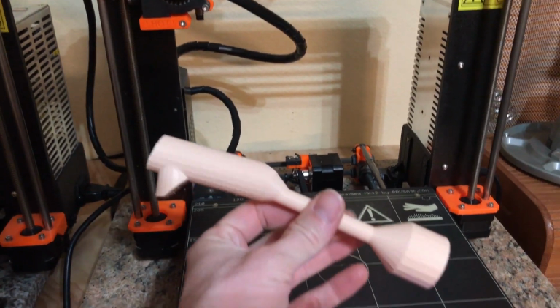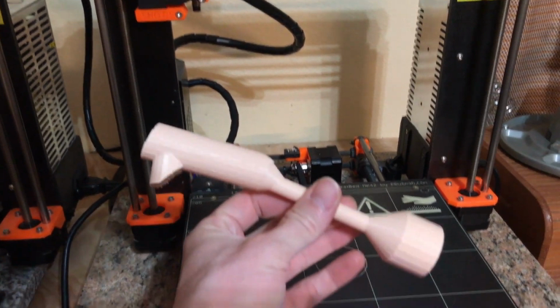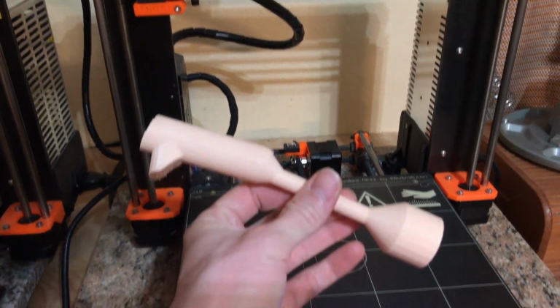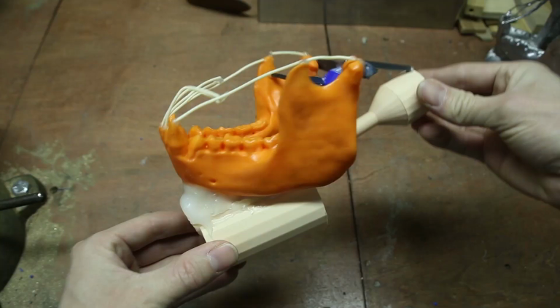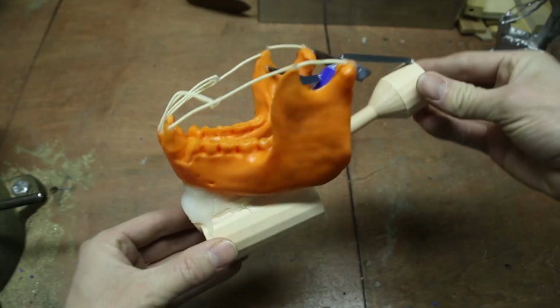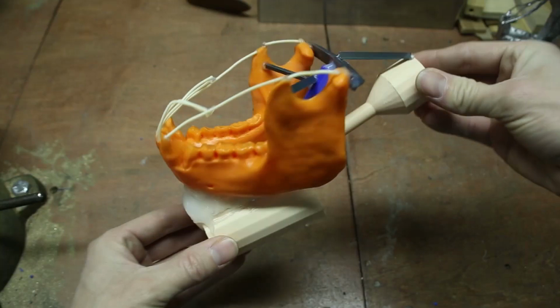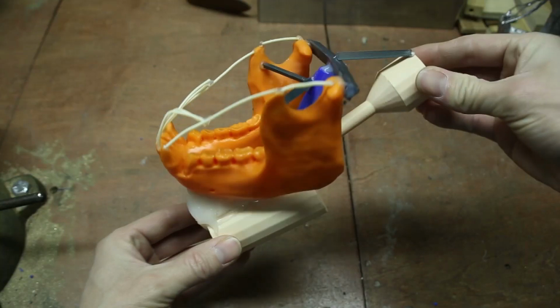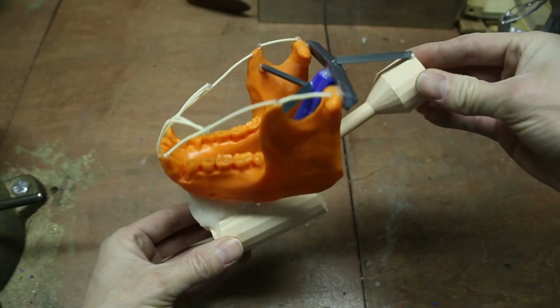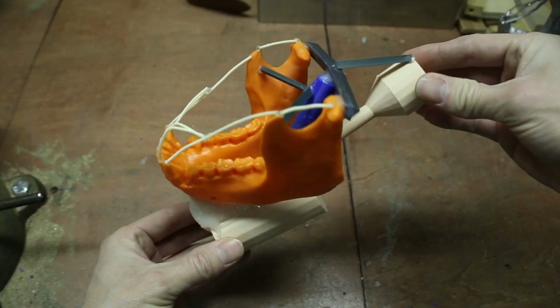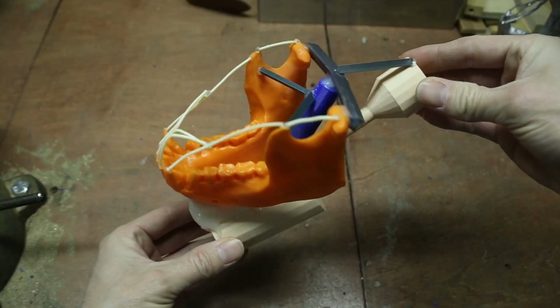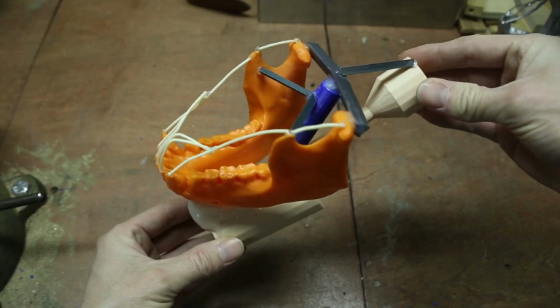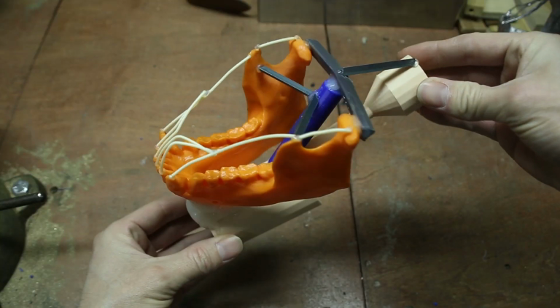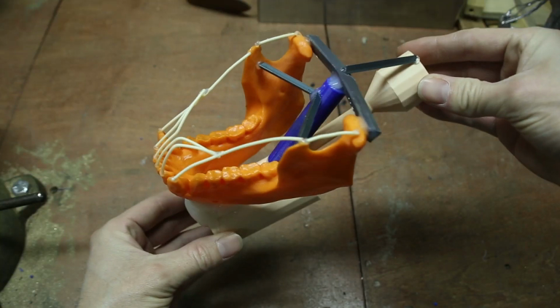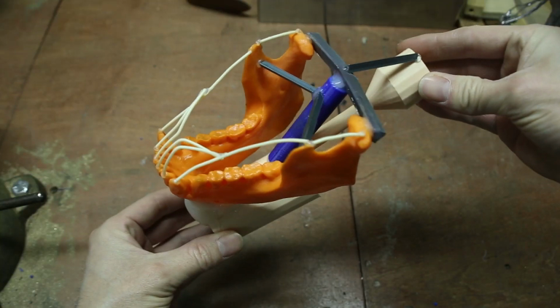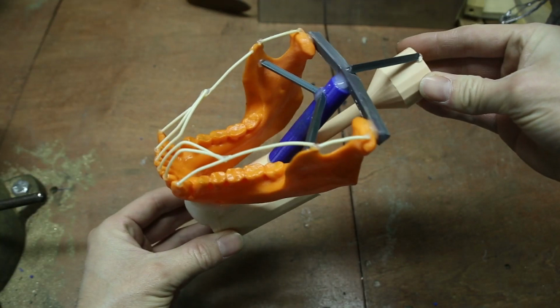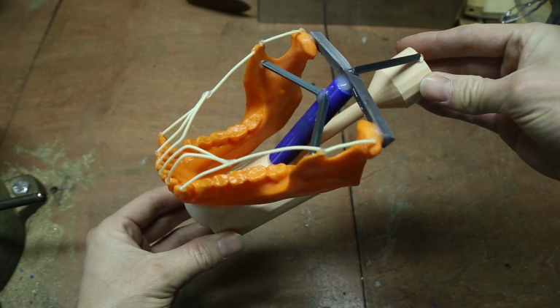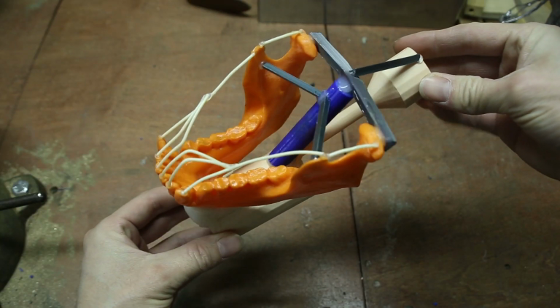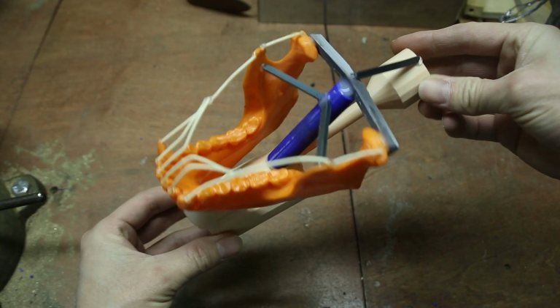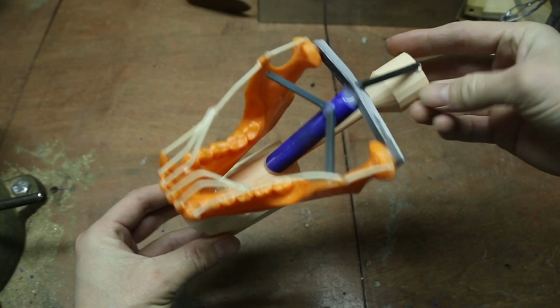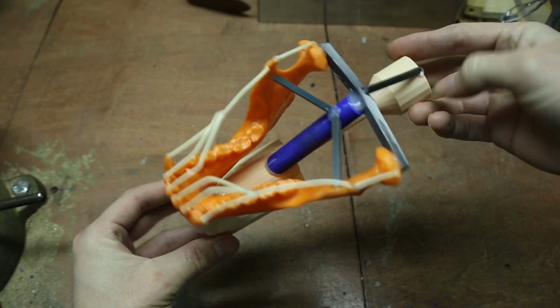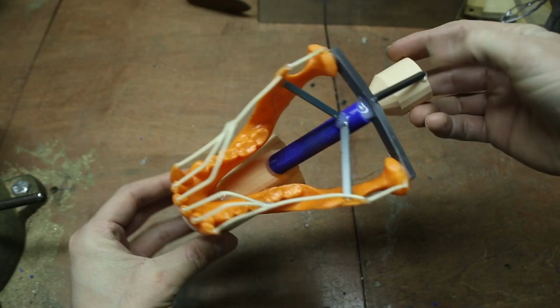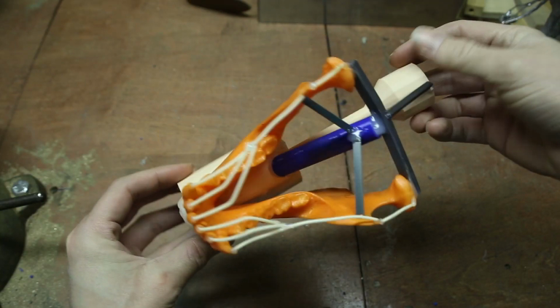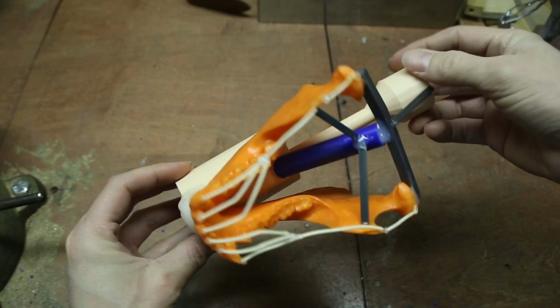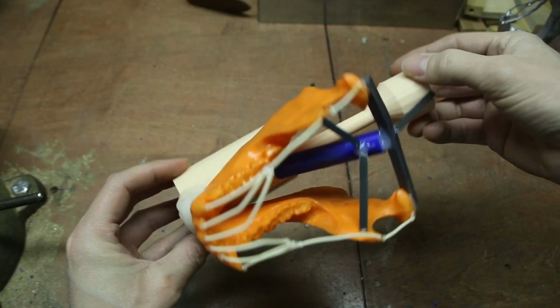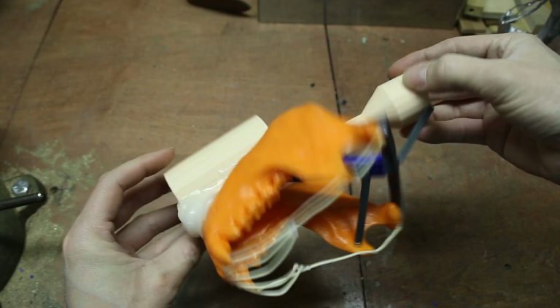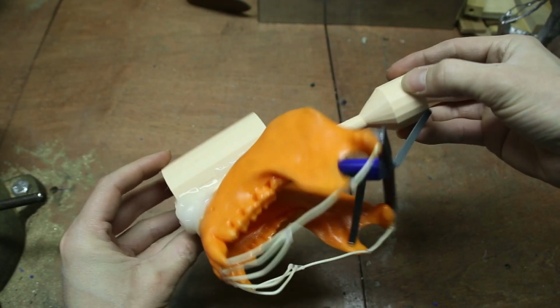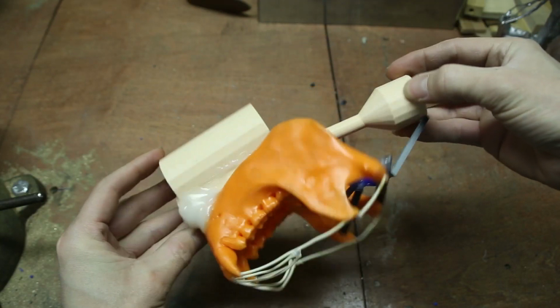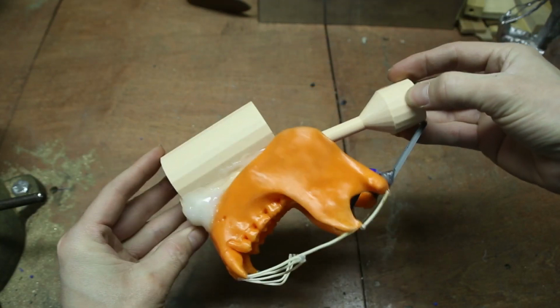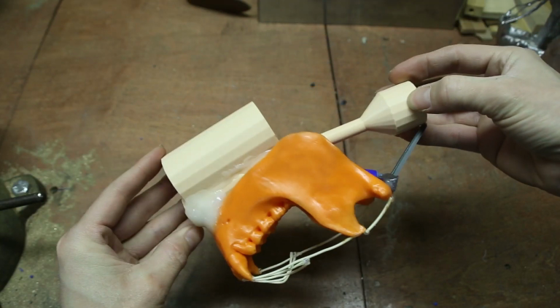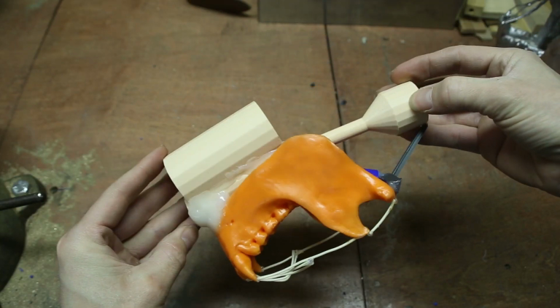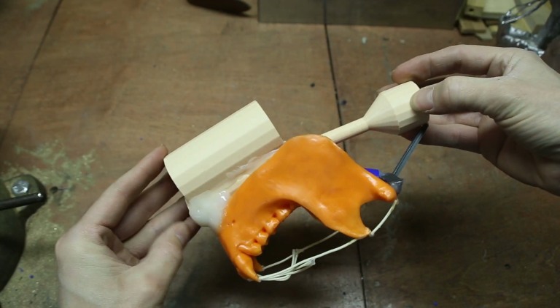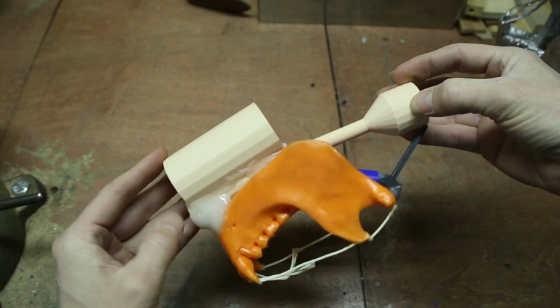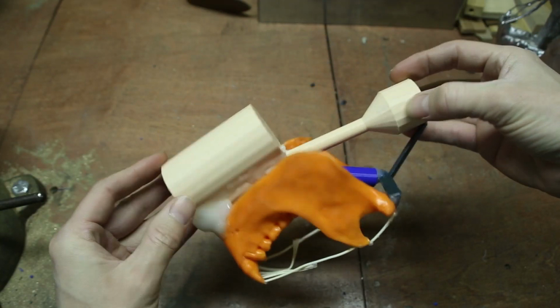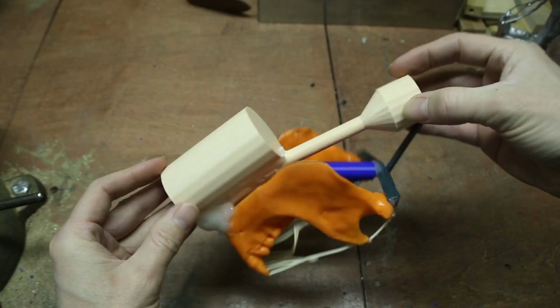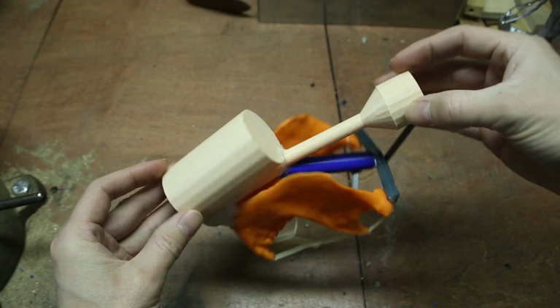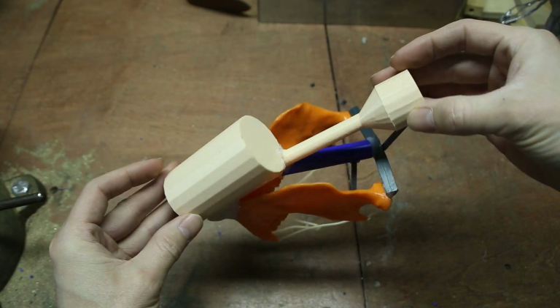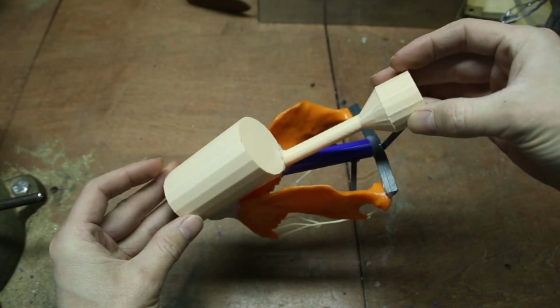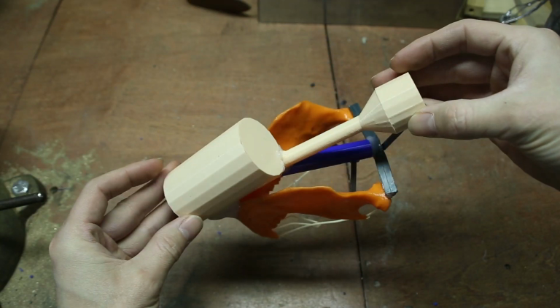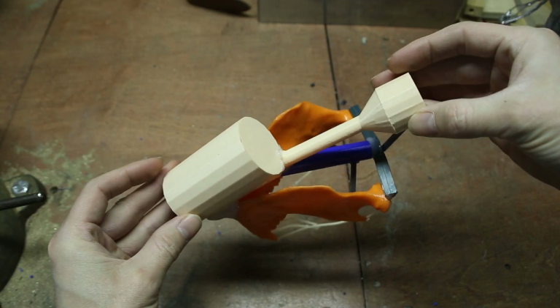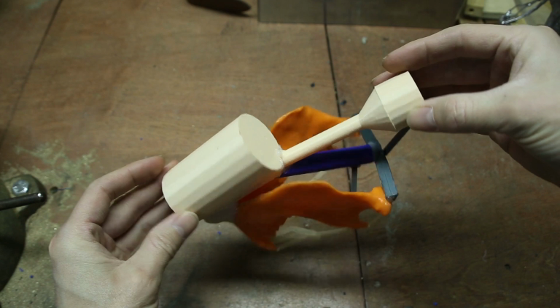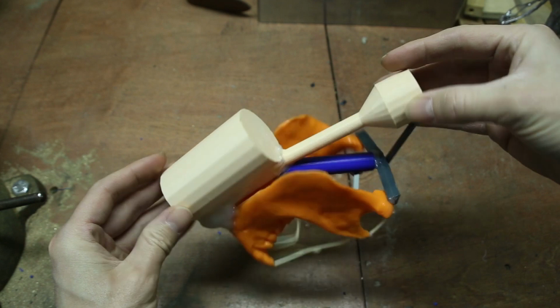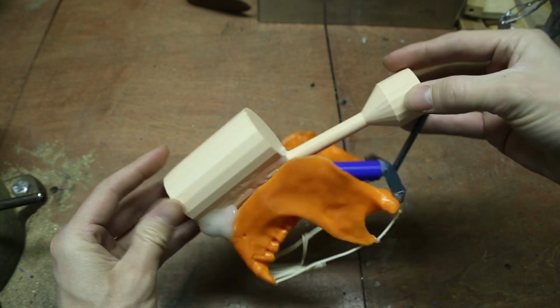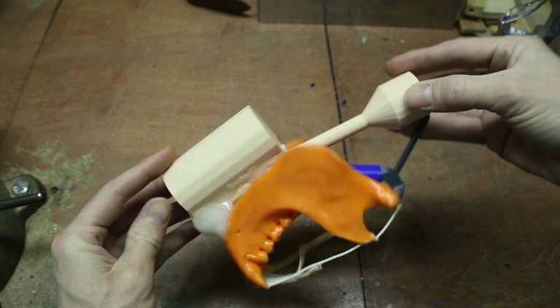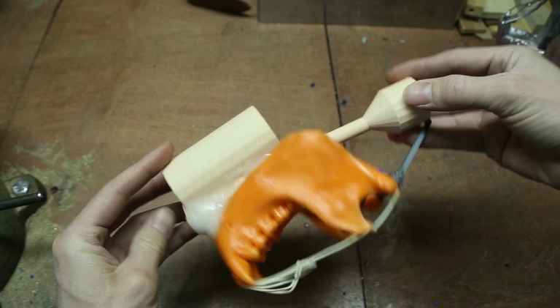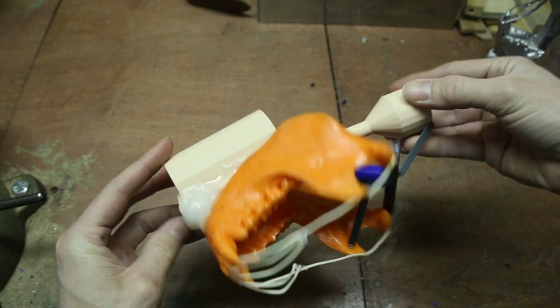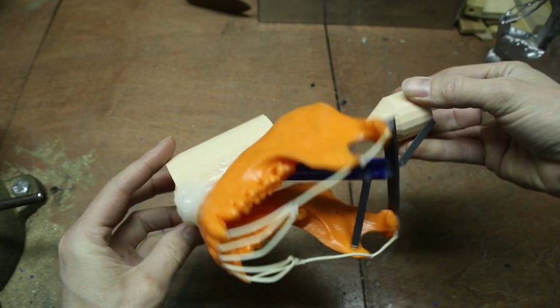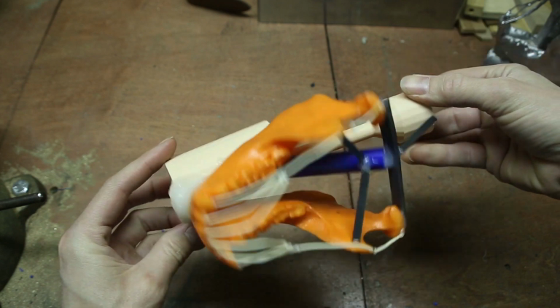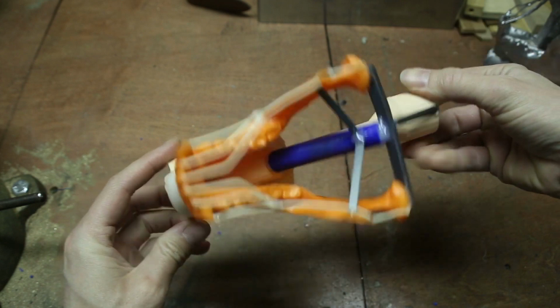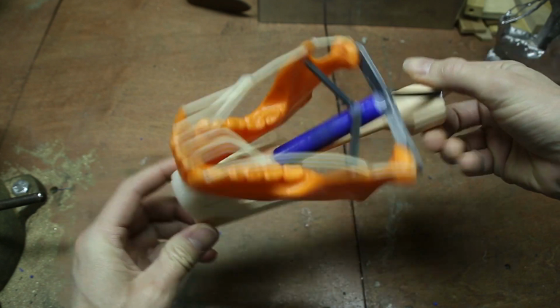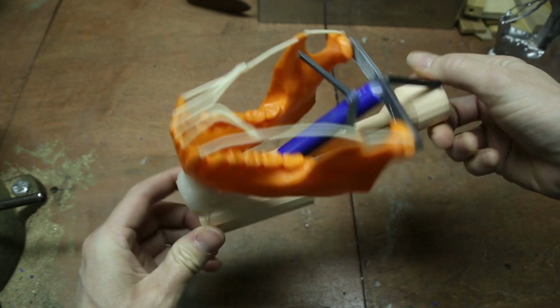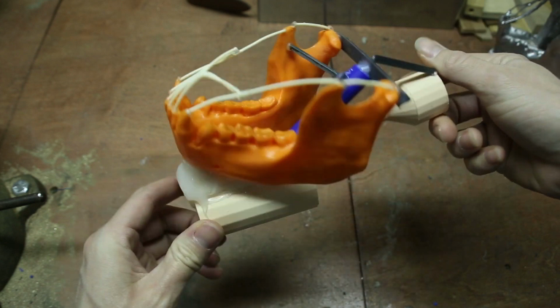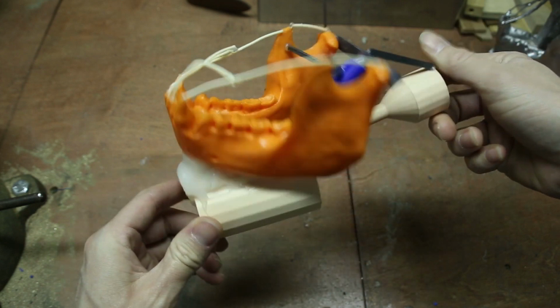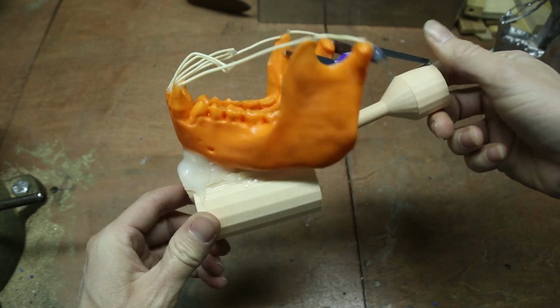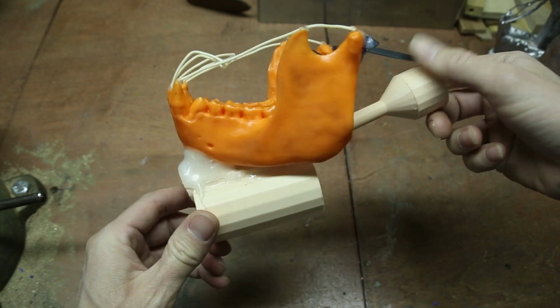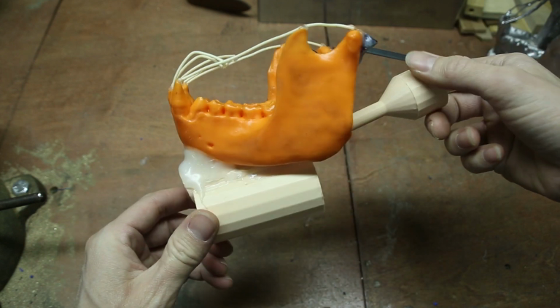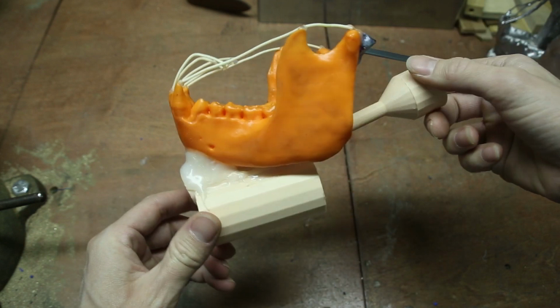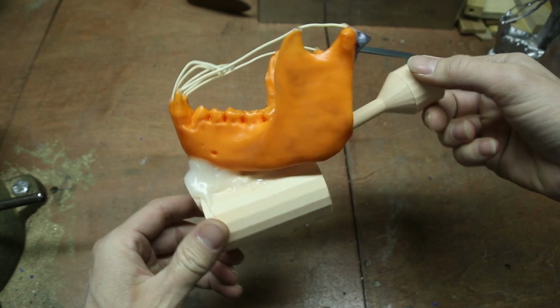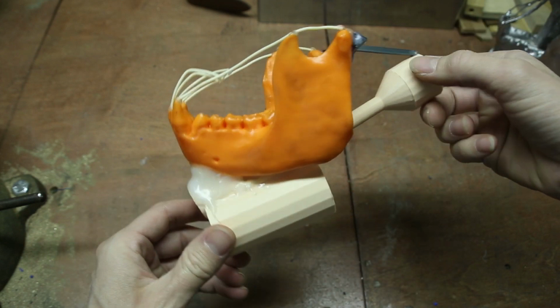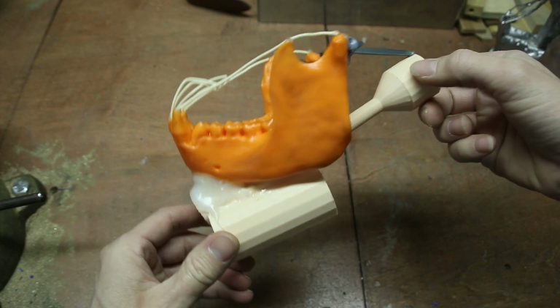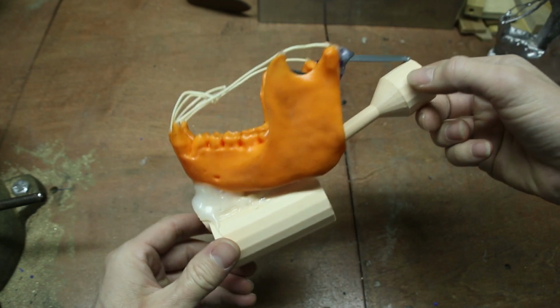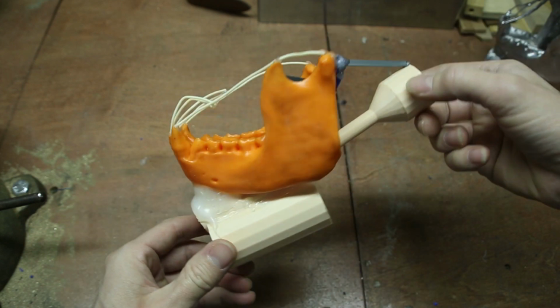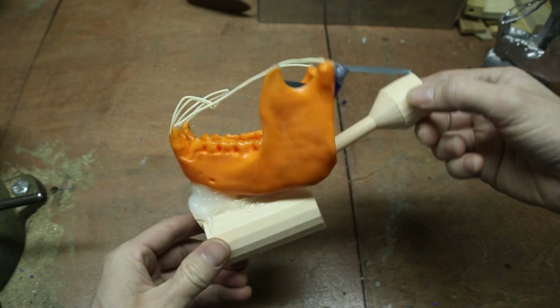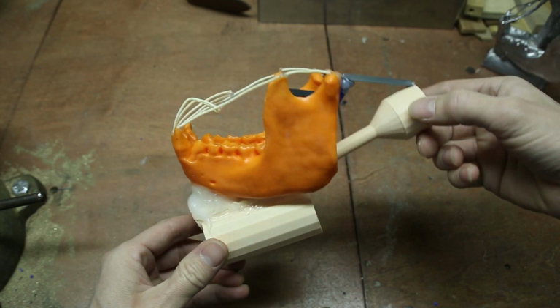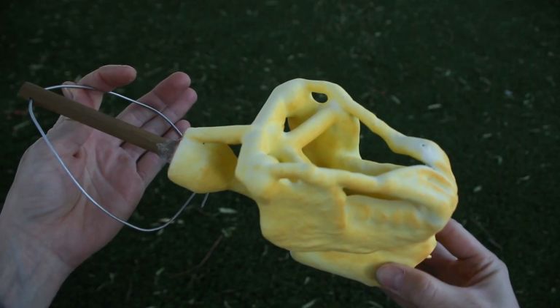I repeated the process that I used to make the mold for the first jaw, but this time I rearranged the placement of the sprue and feeder.